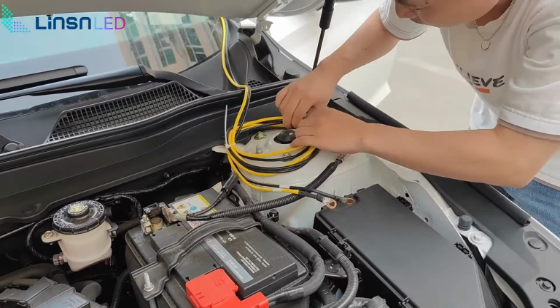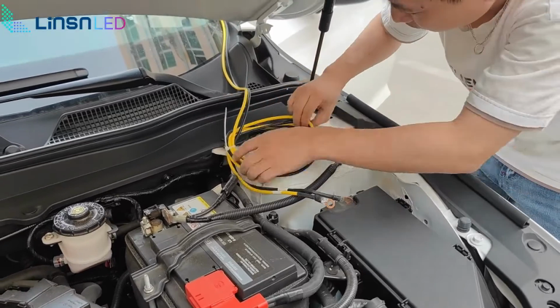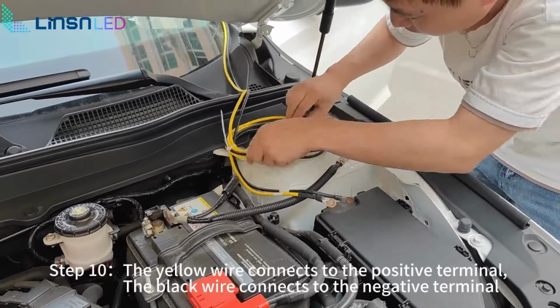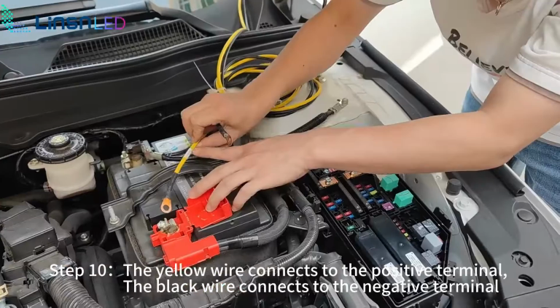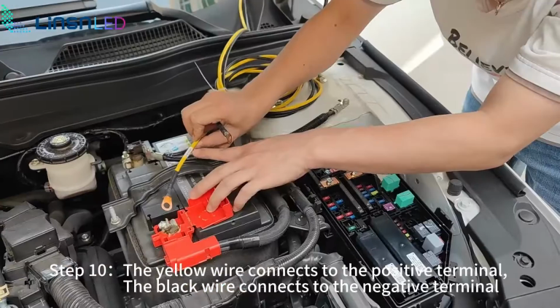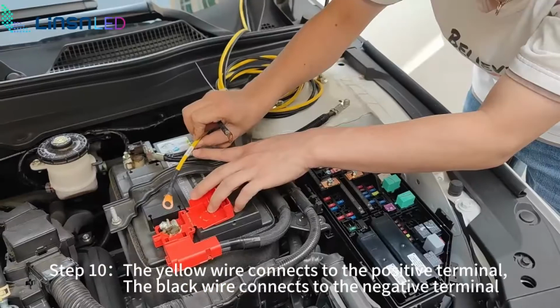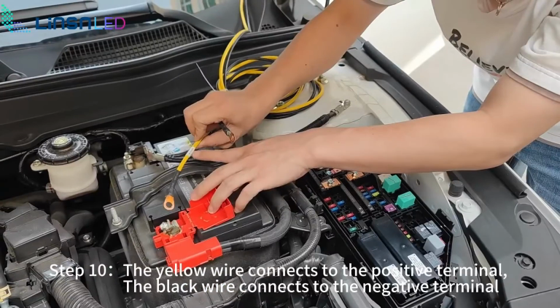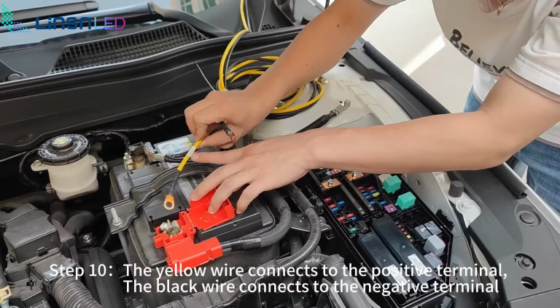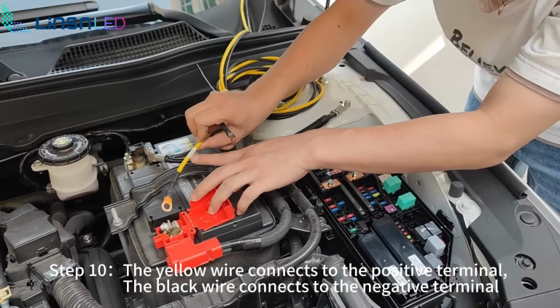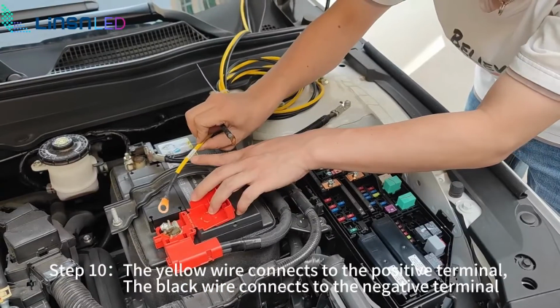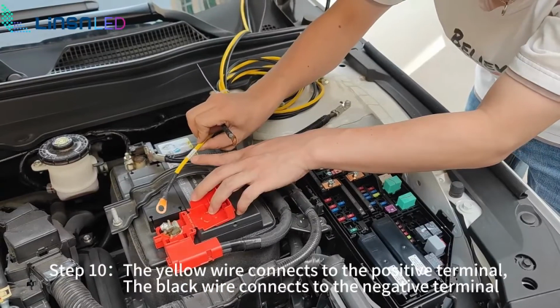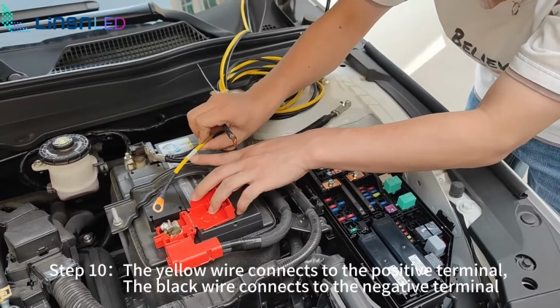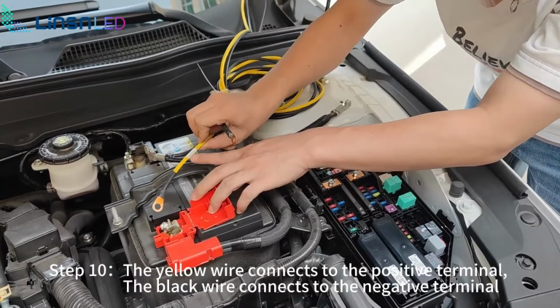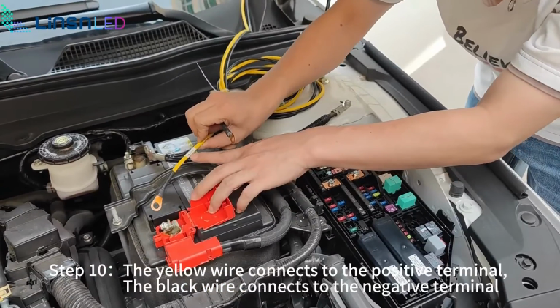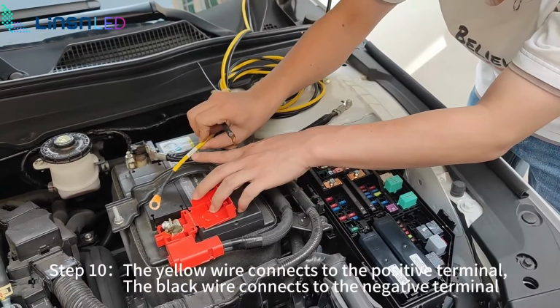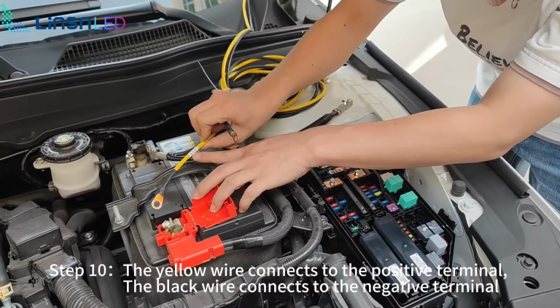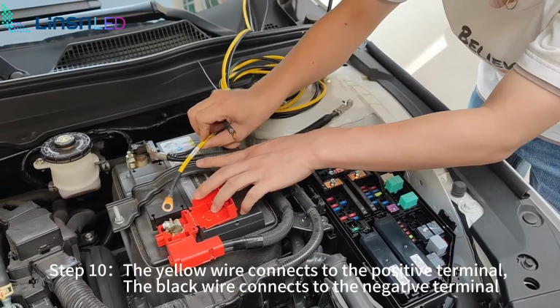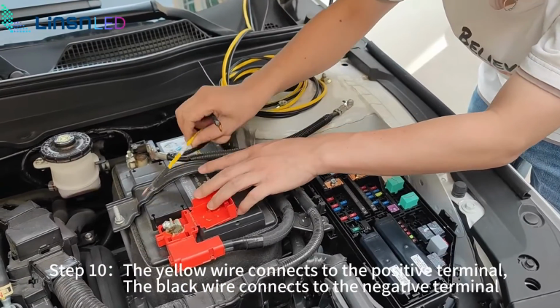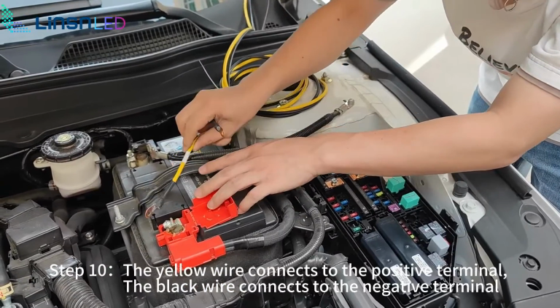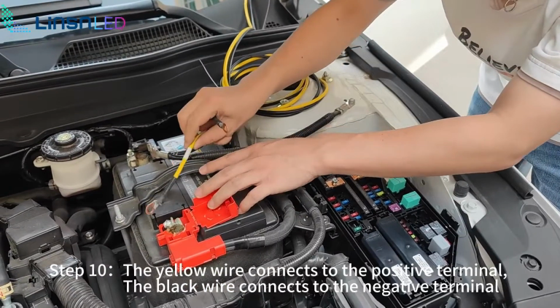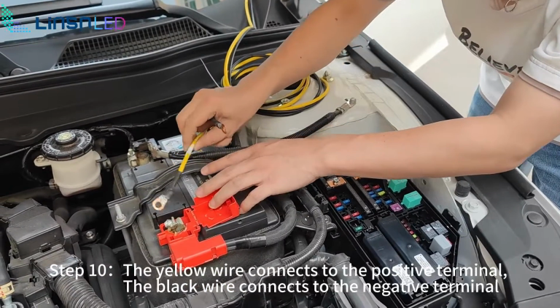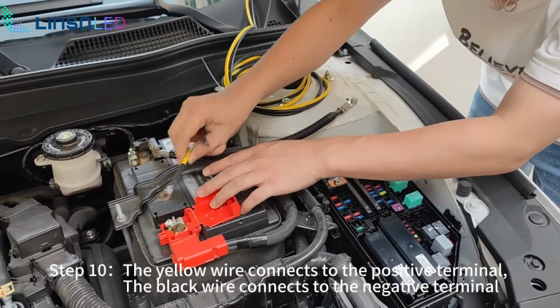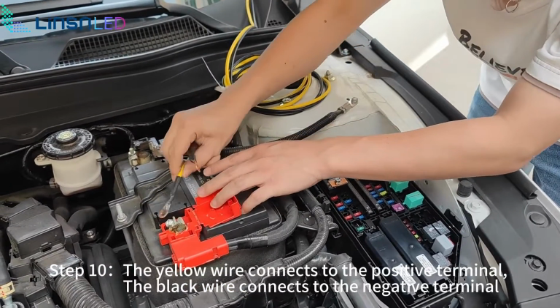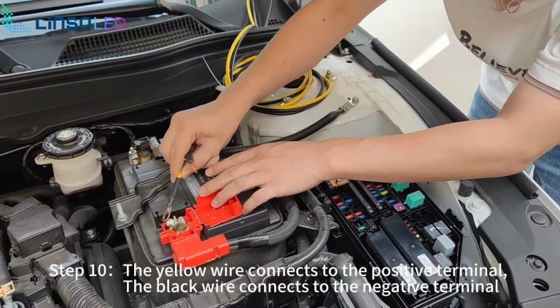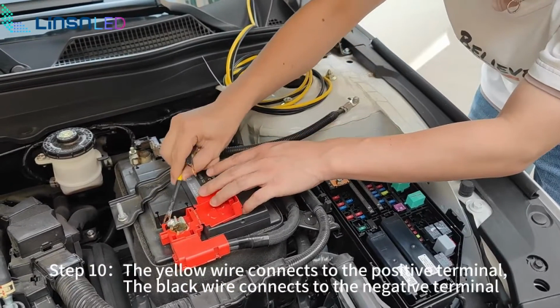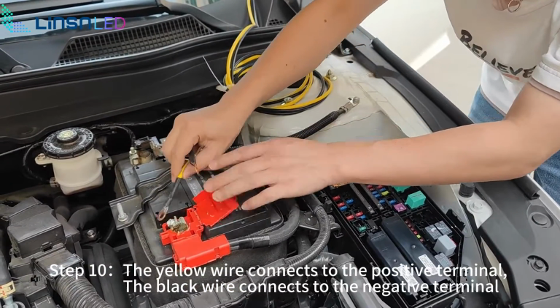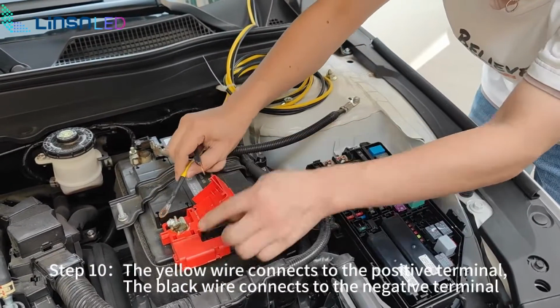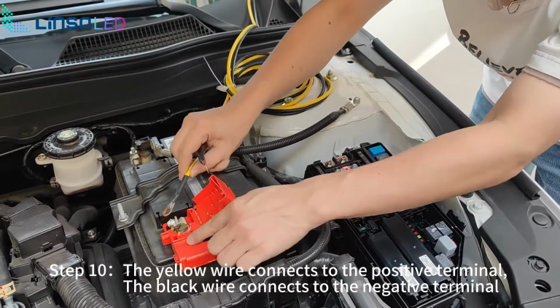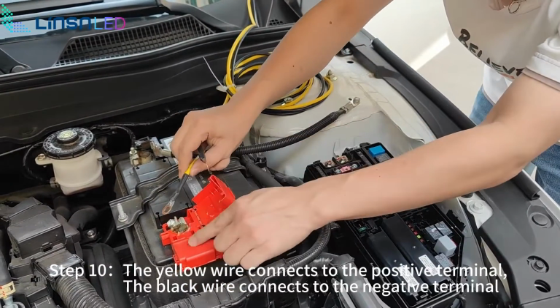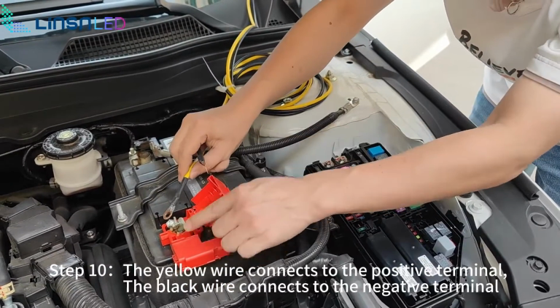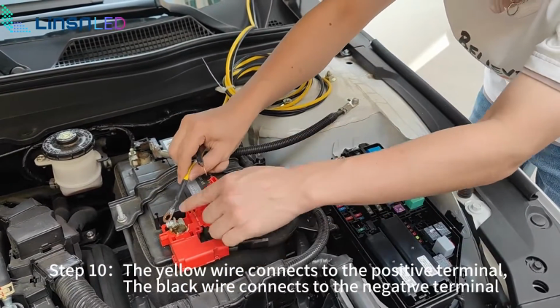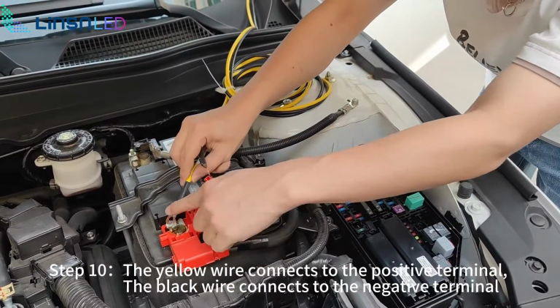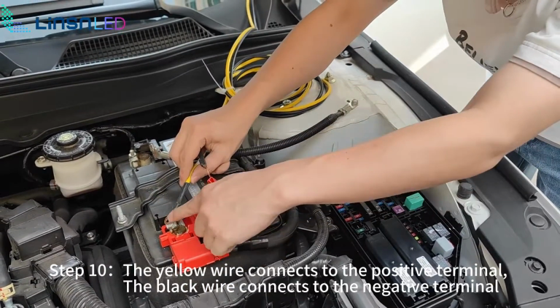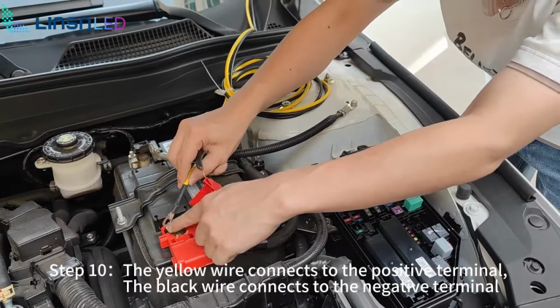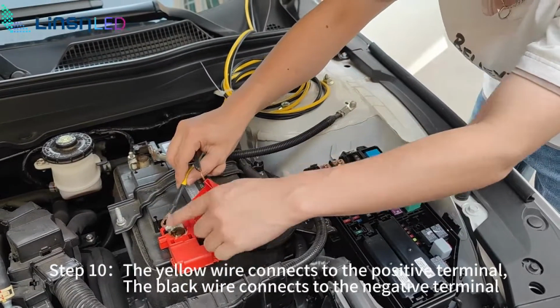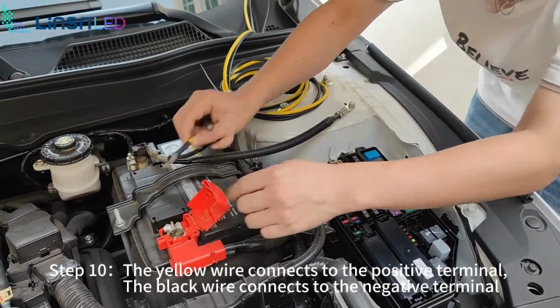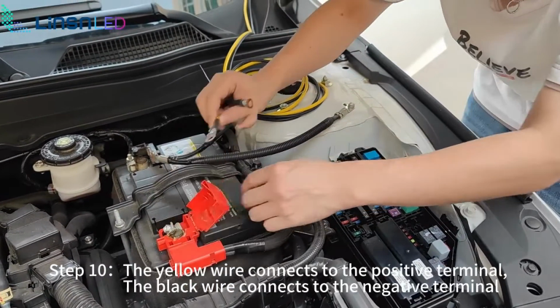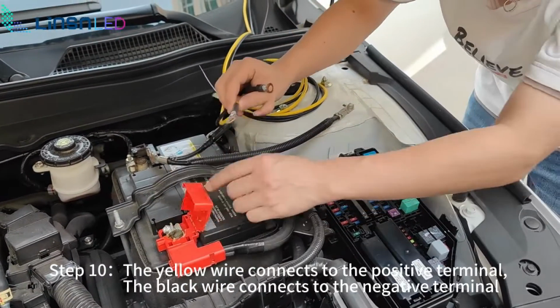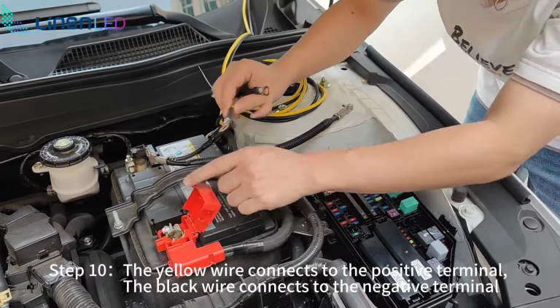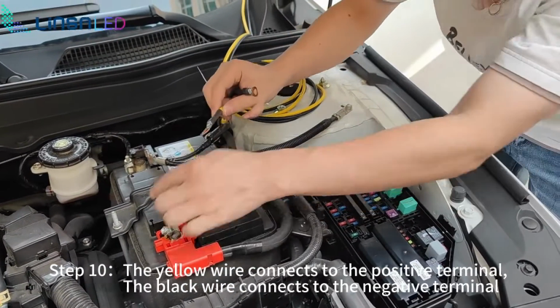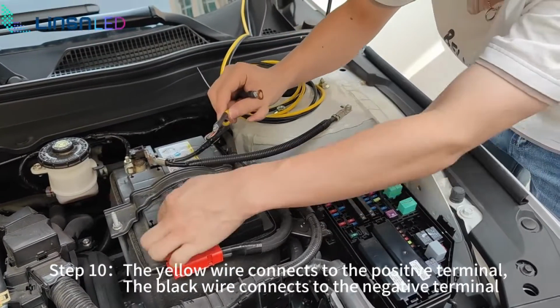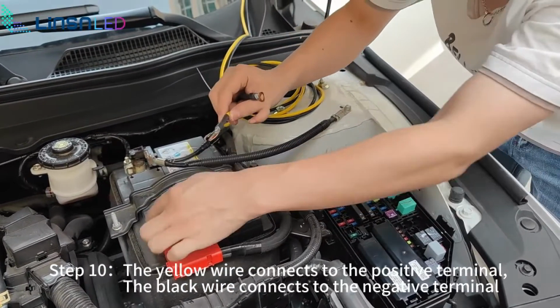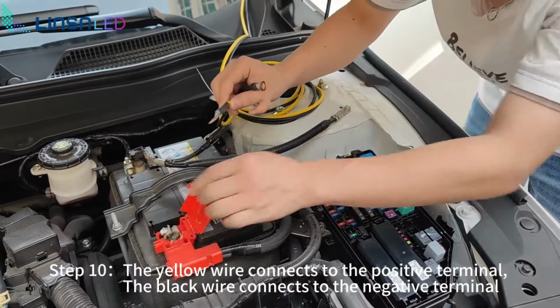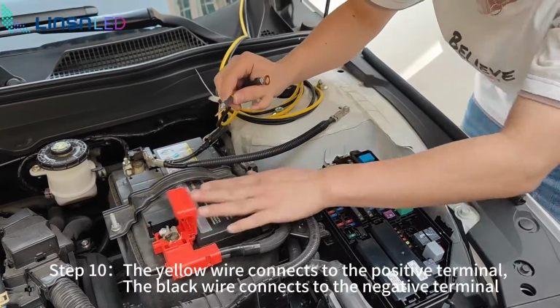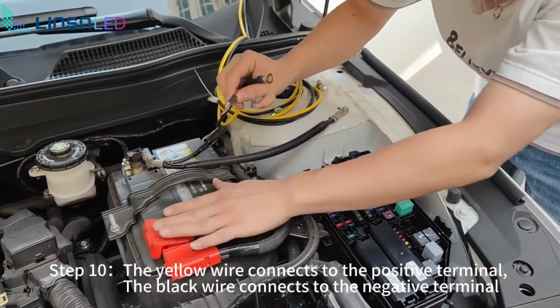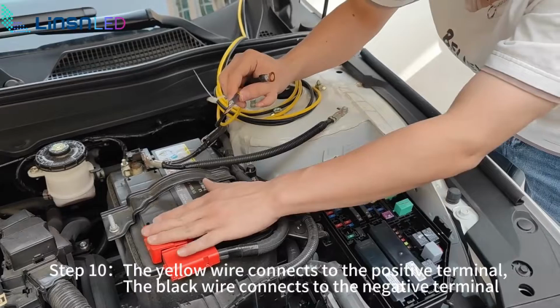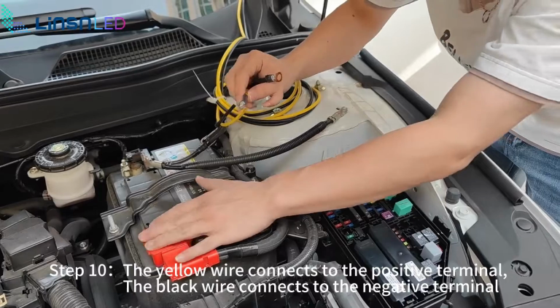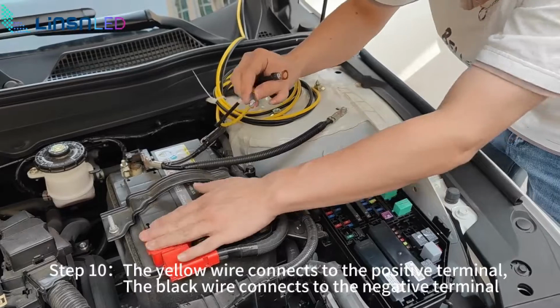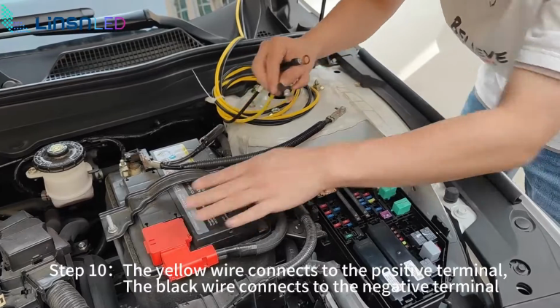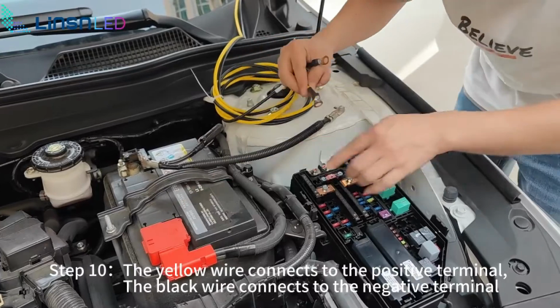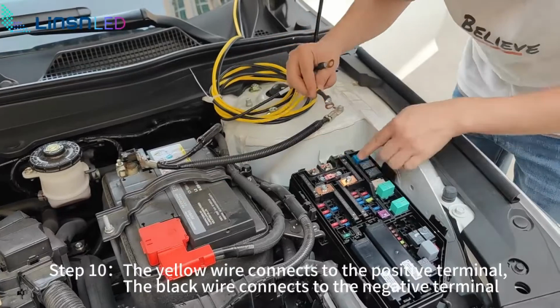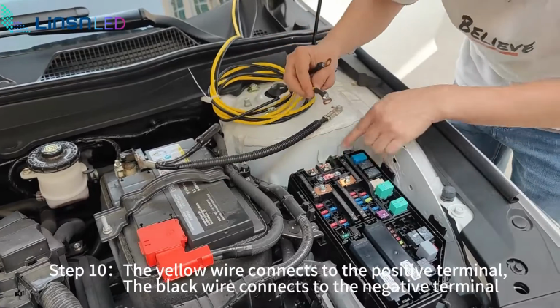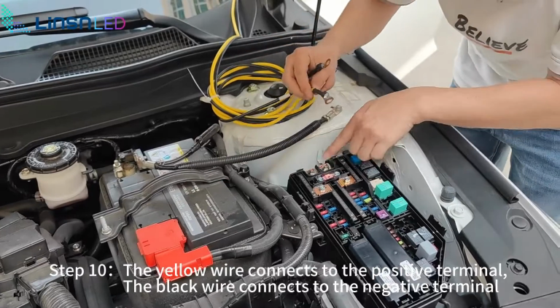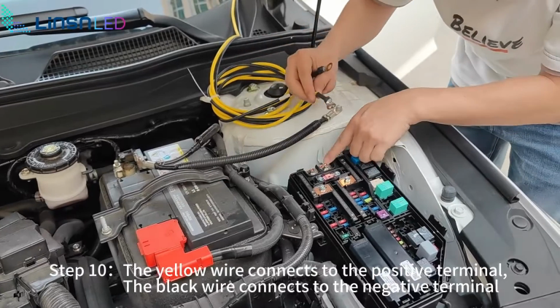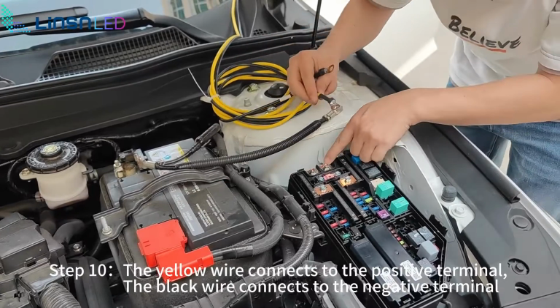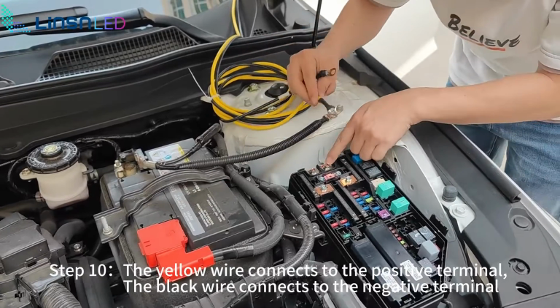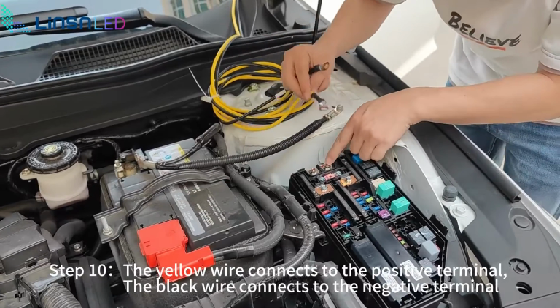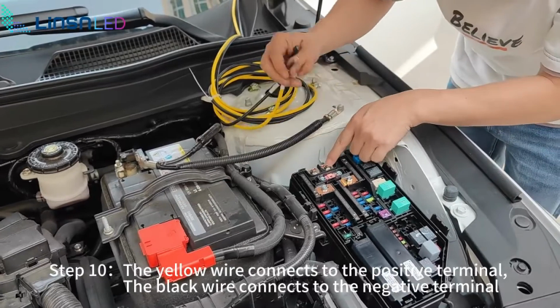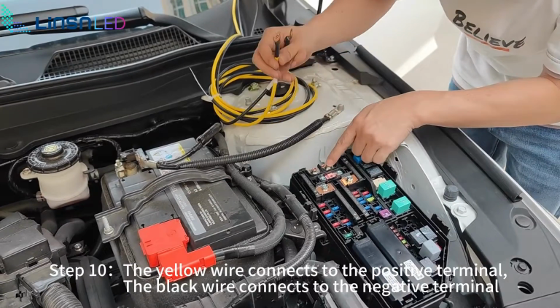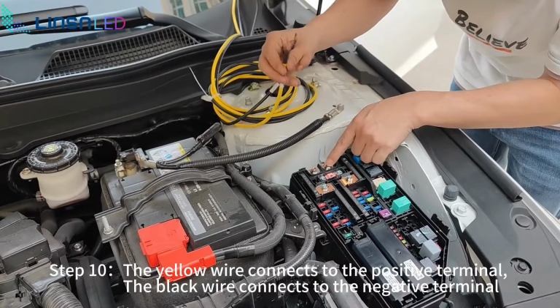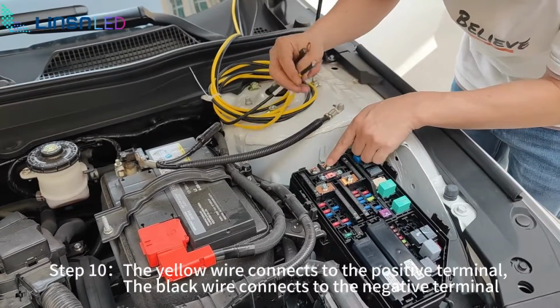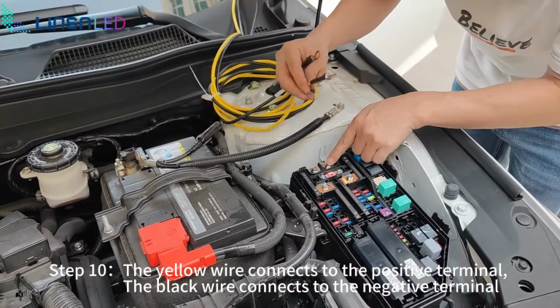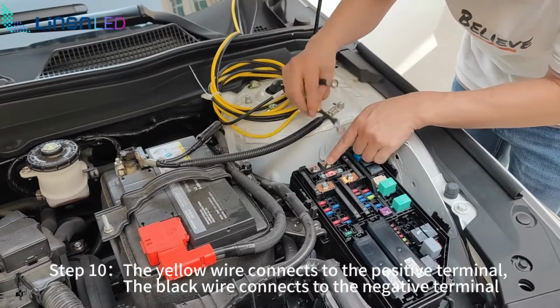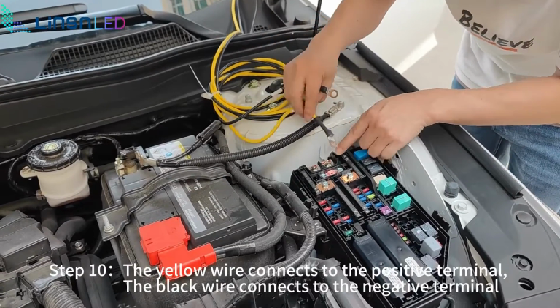Step 10: the yellow wire connects to the positive terminal. The black wire connects to the negative terminal.